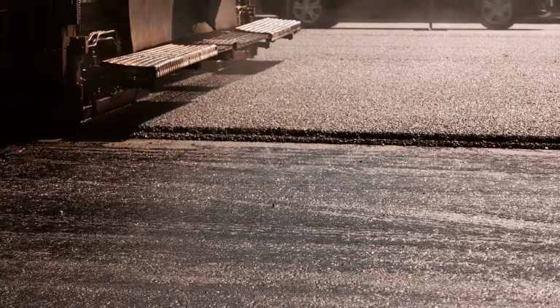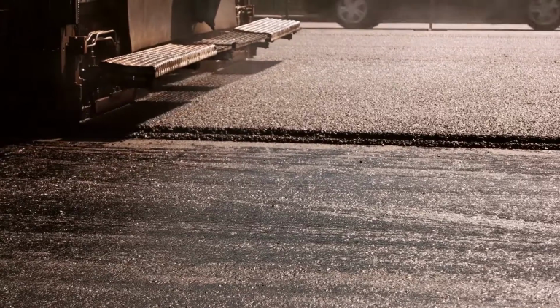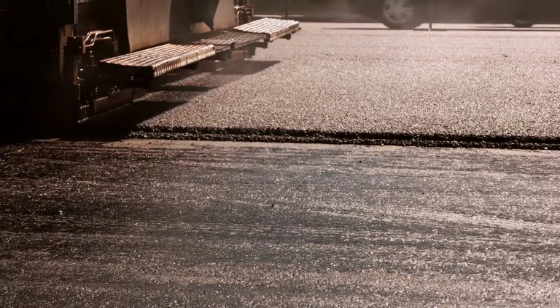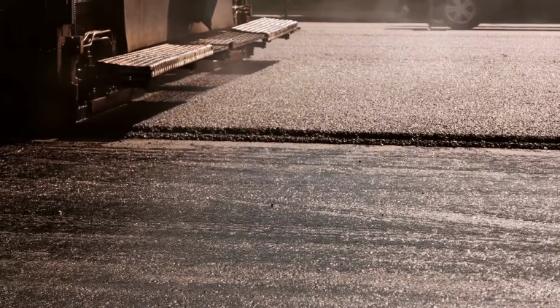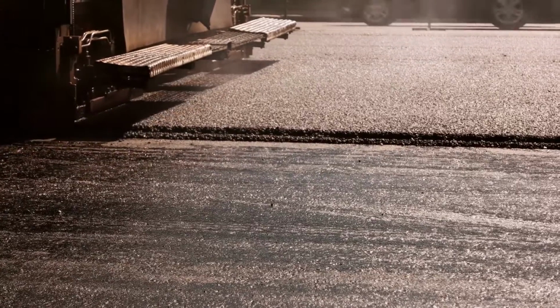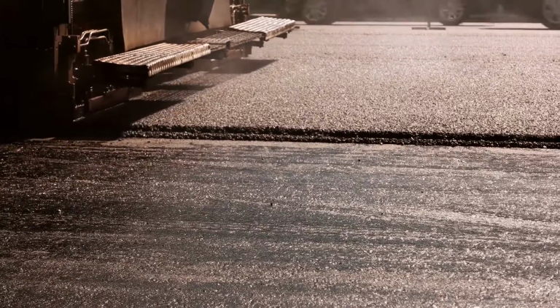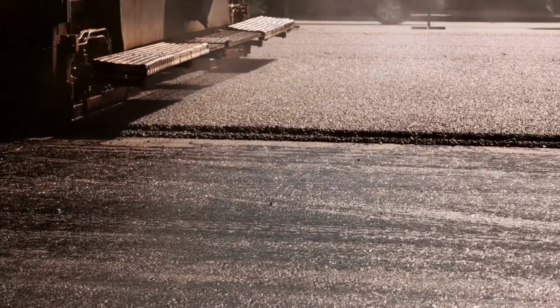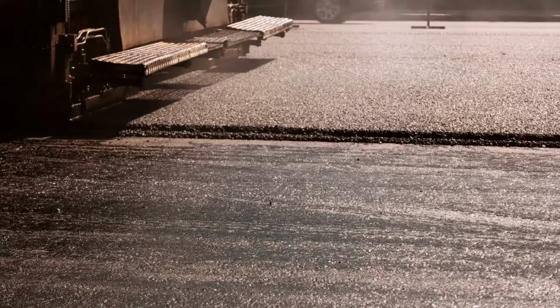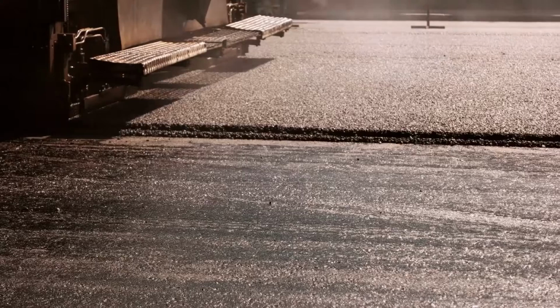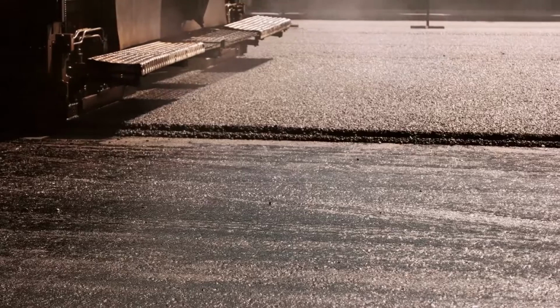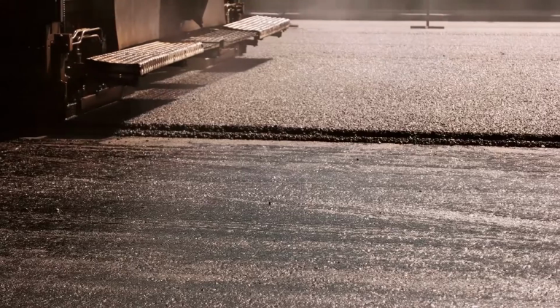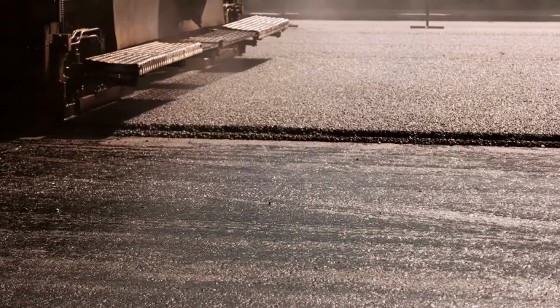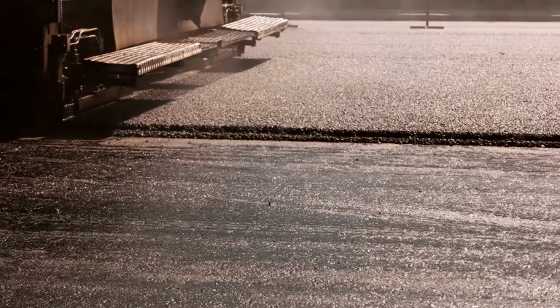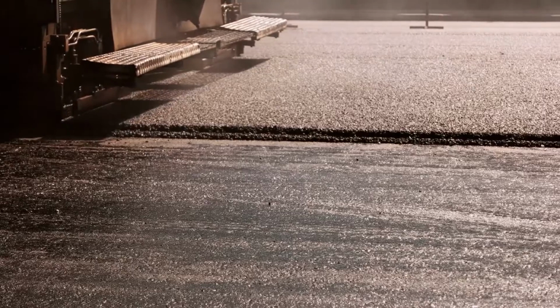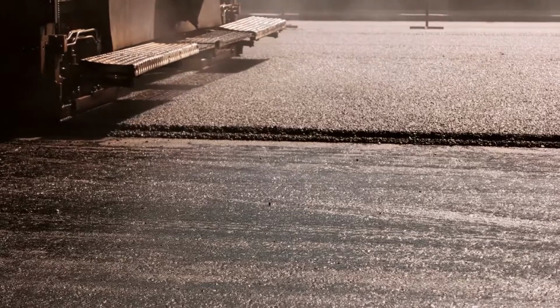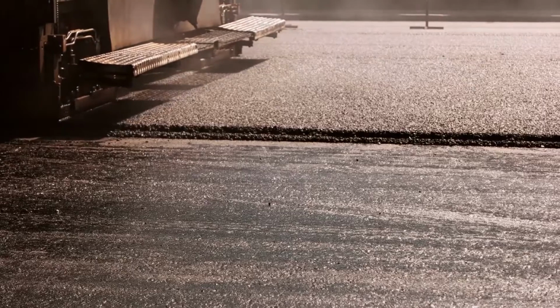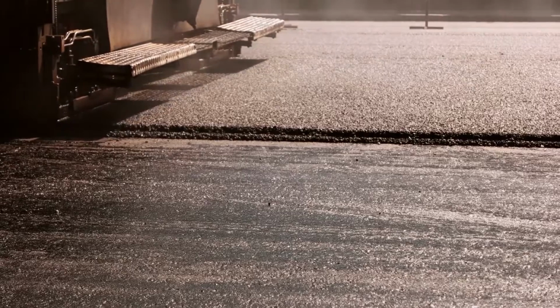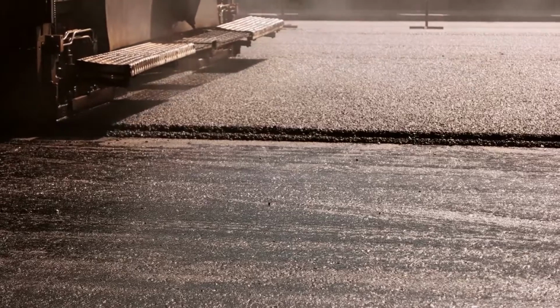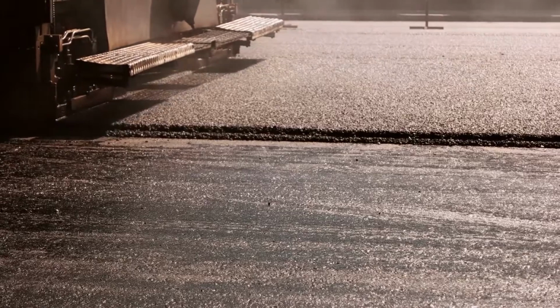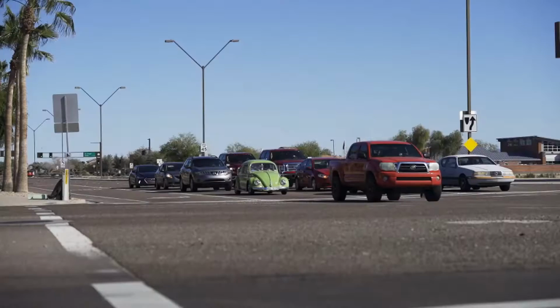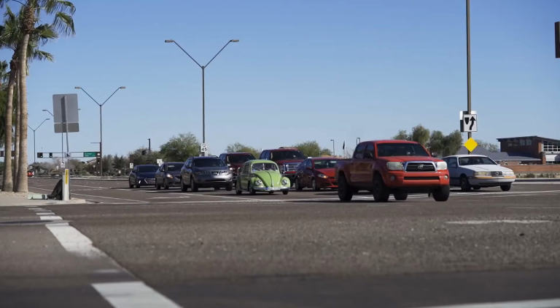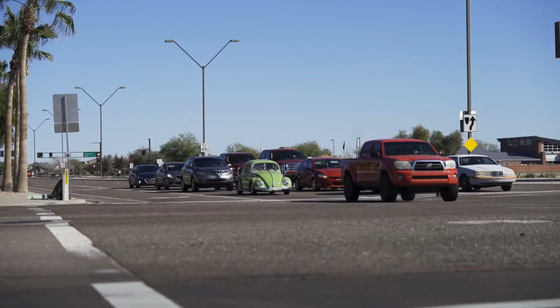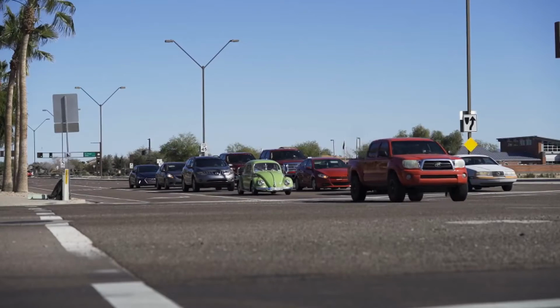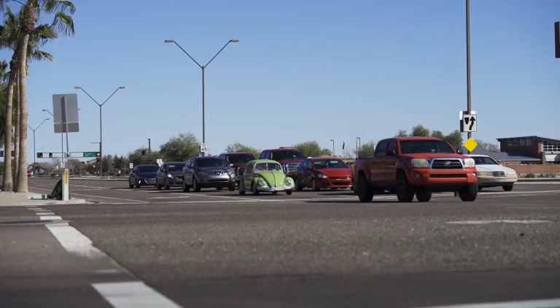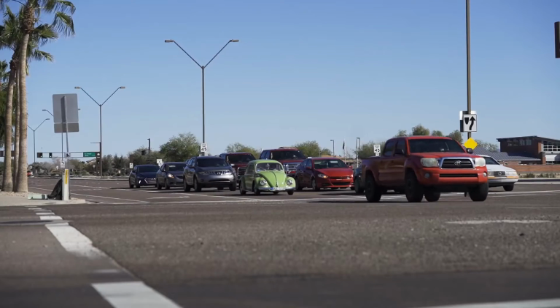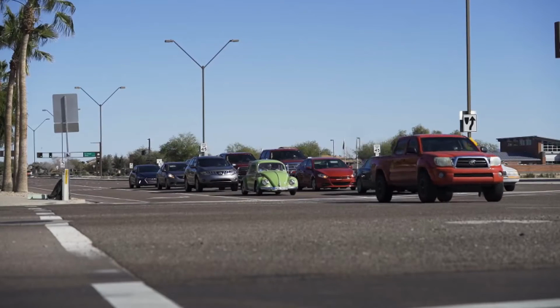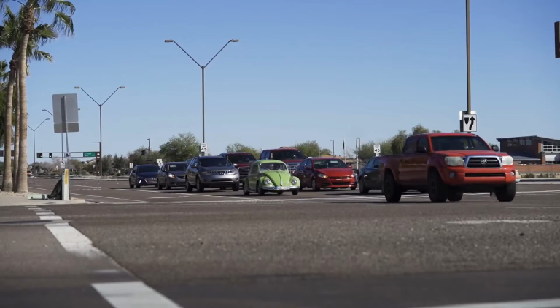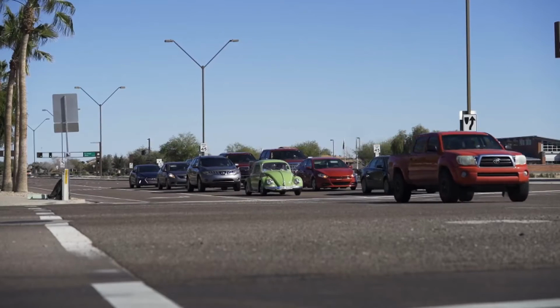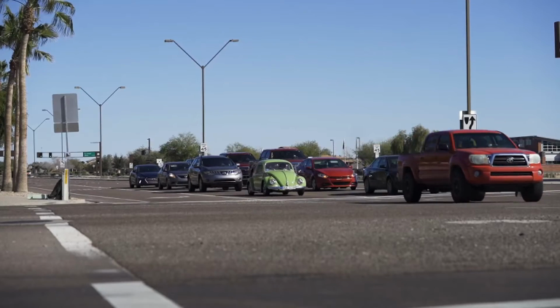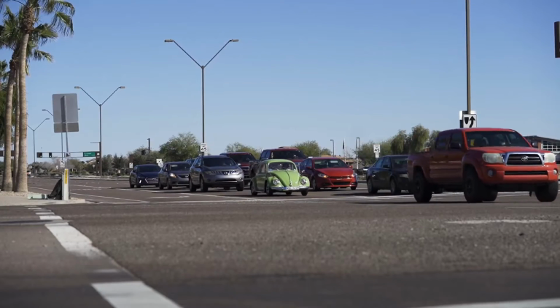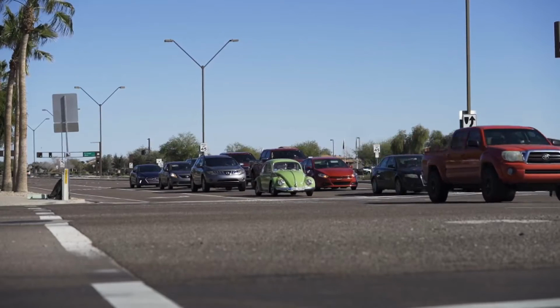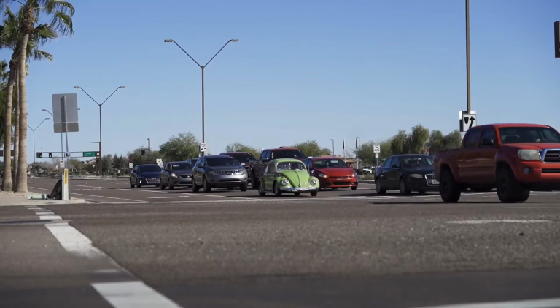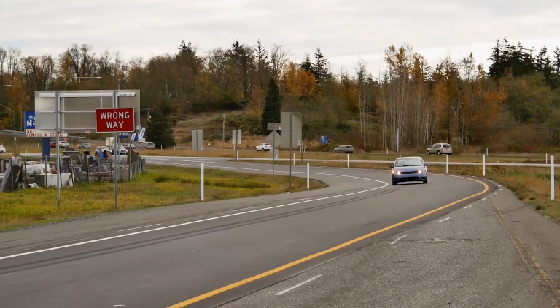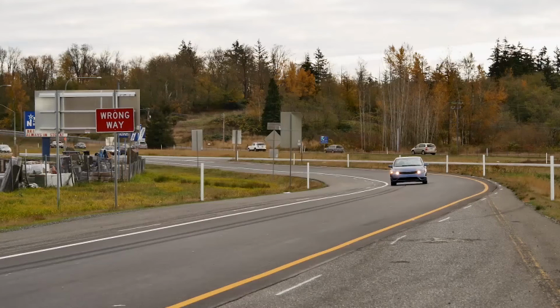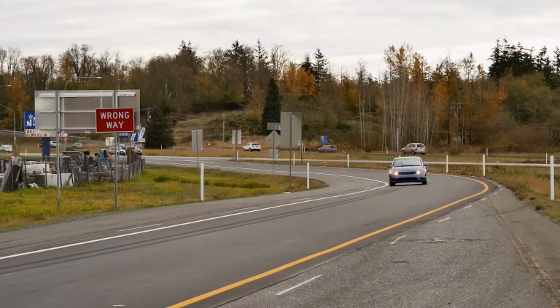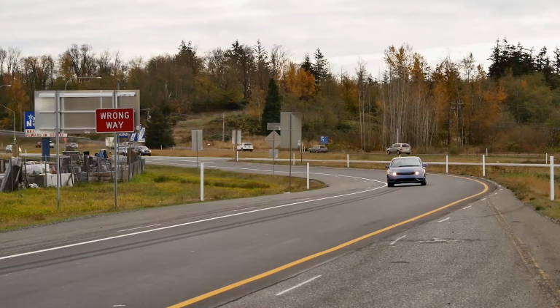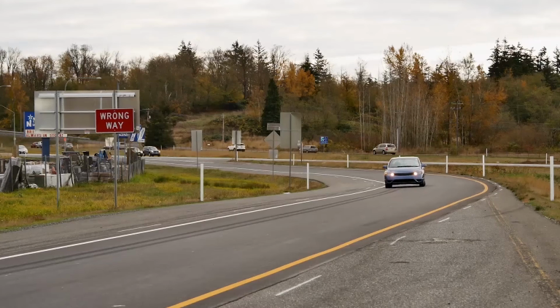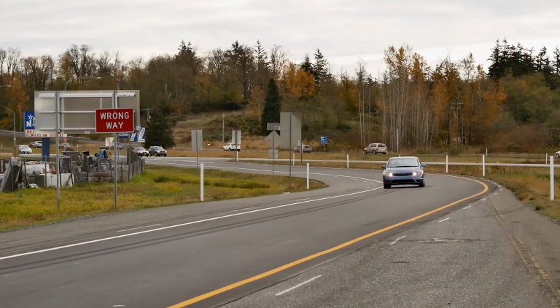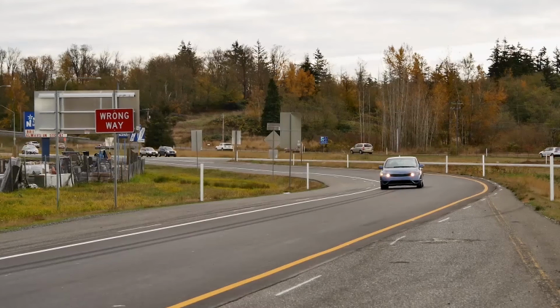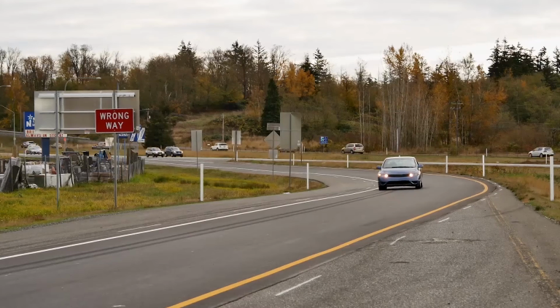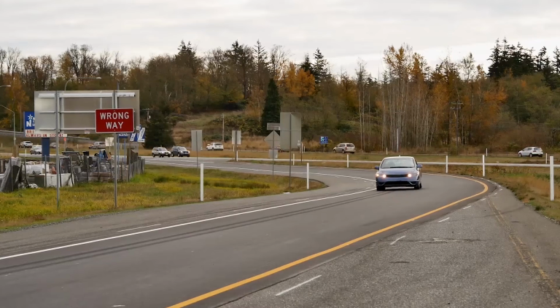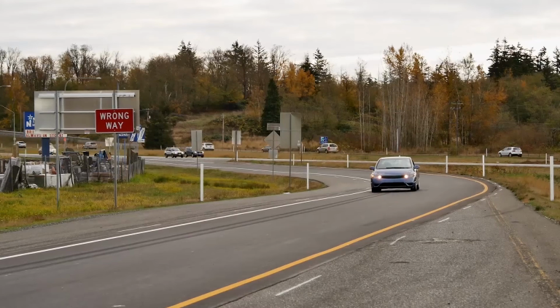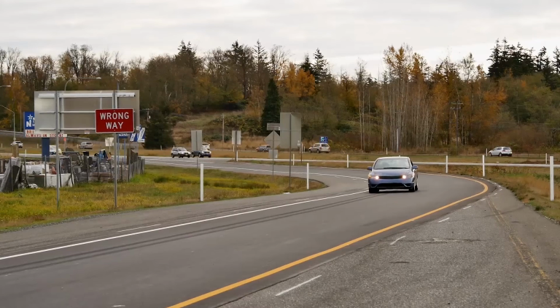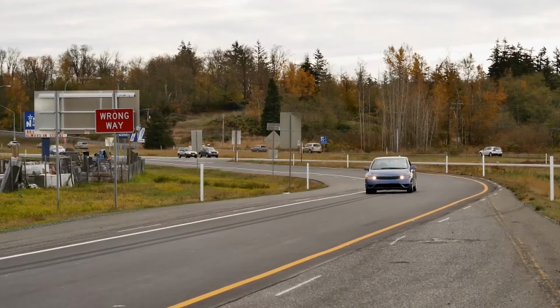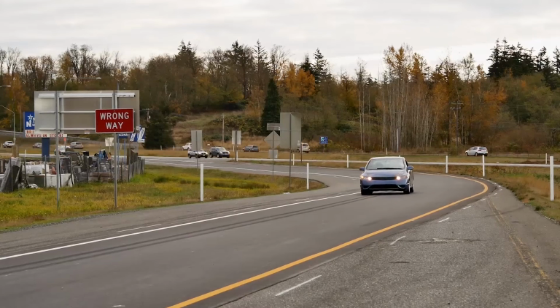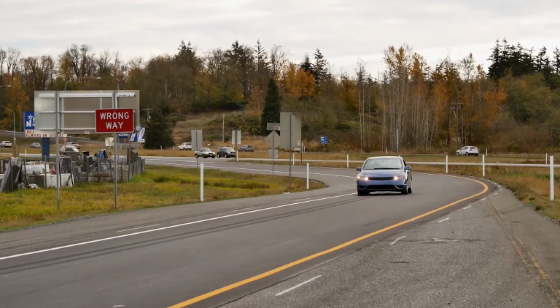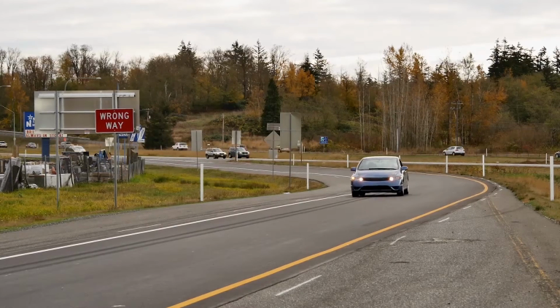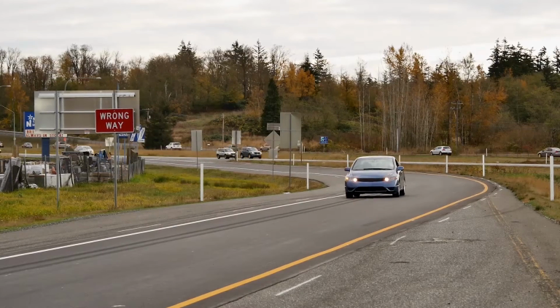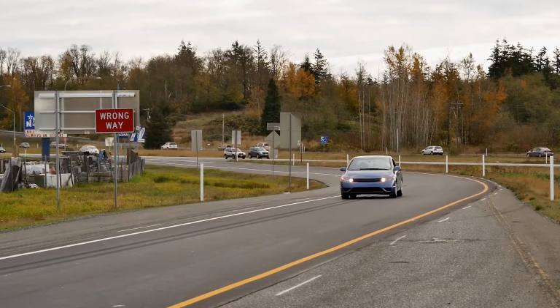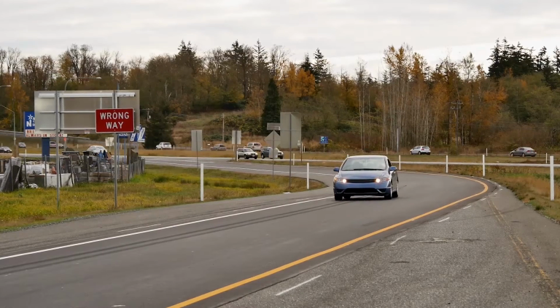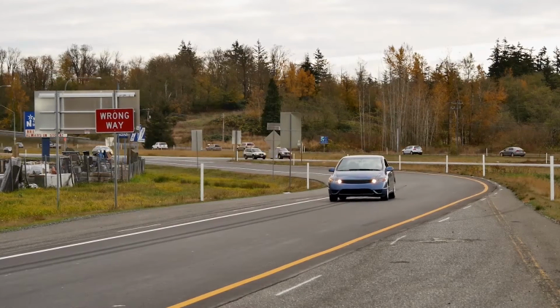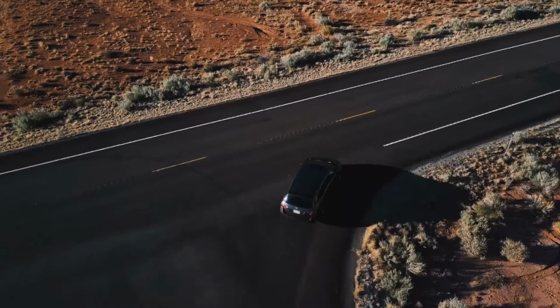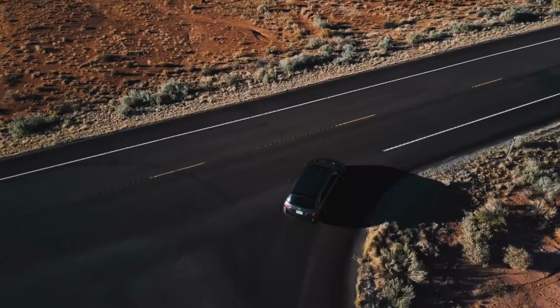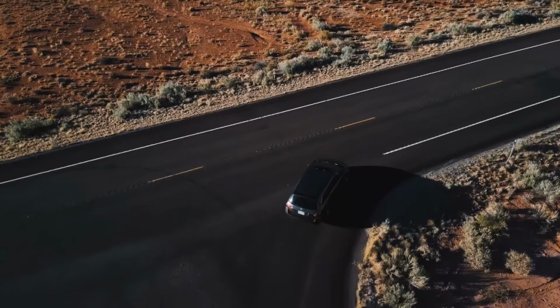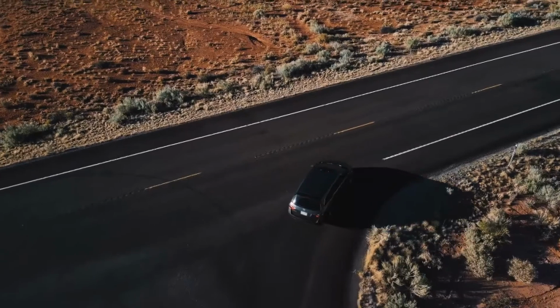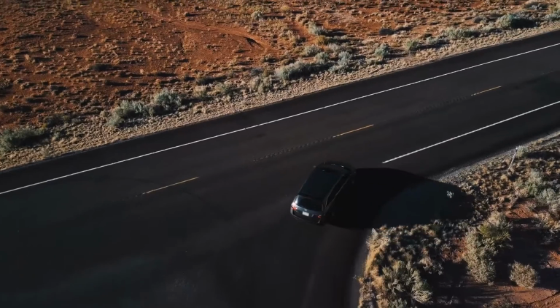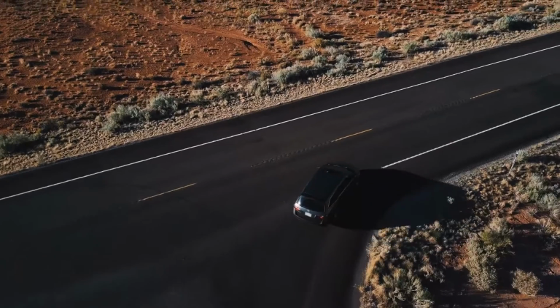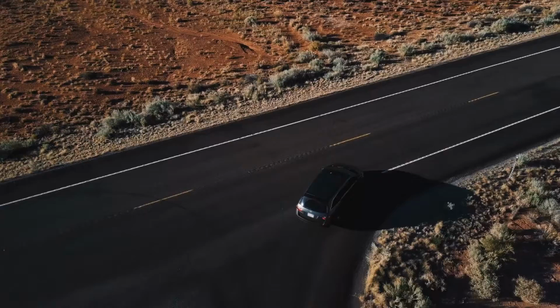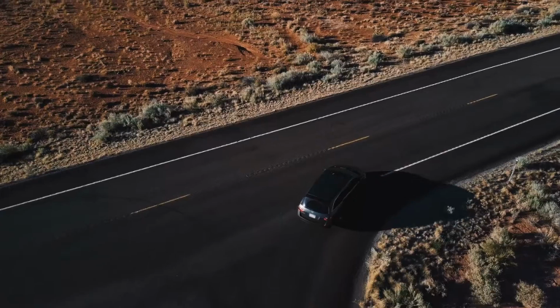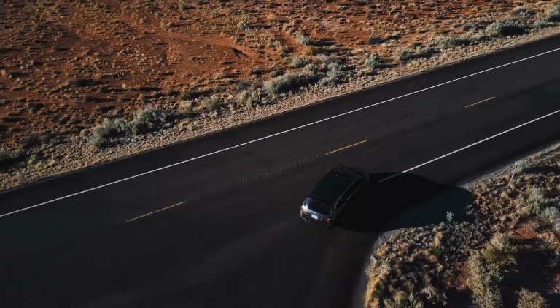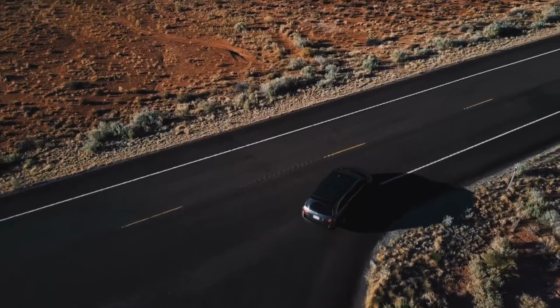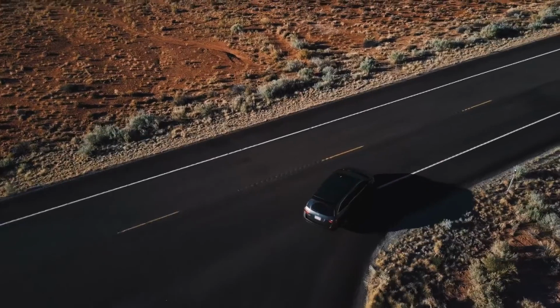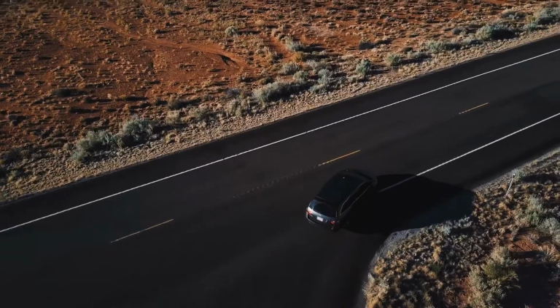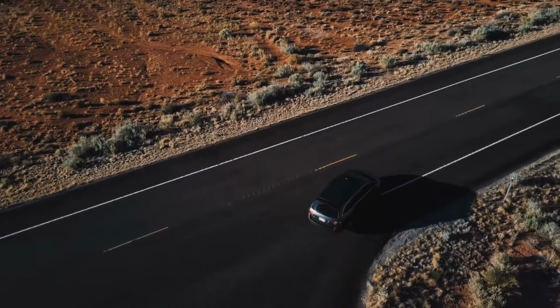Smoother roads also mean lower fuel costs, less vehicle wear and tear, and lower emissions.